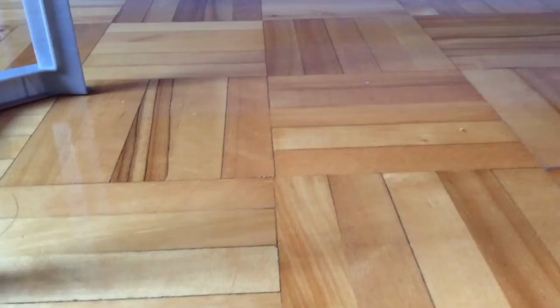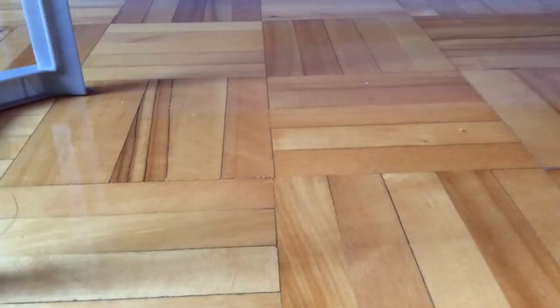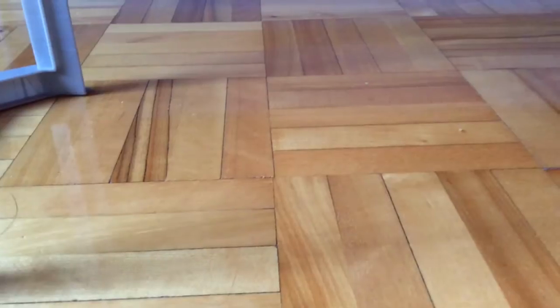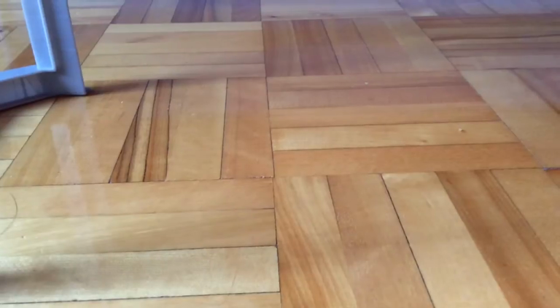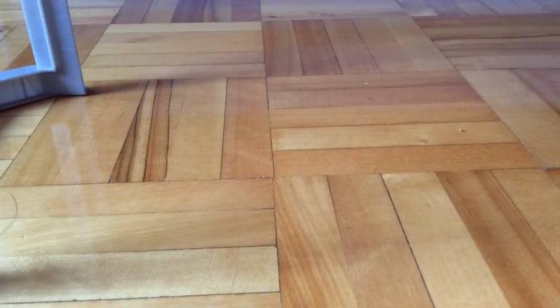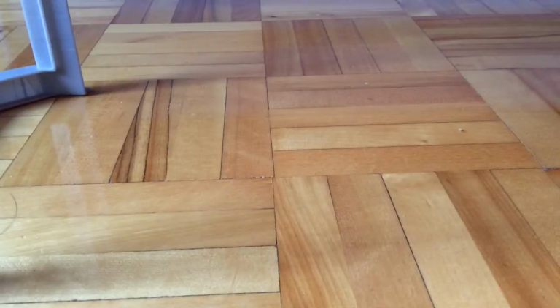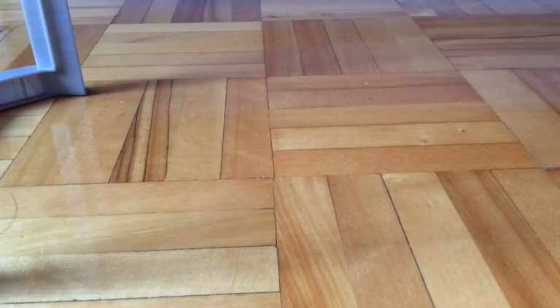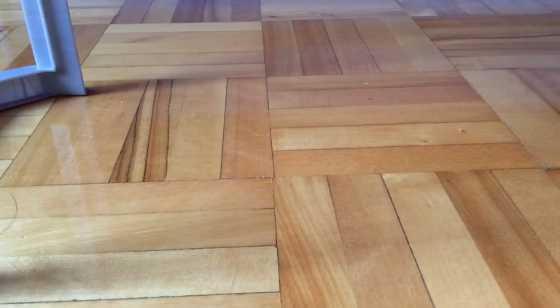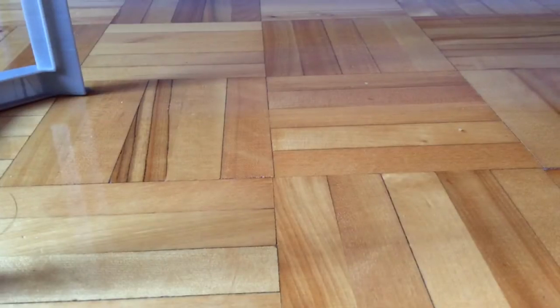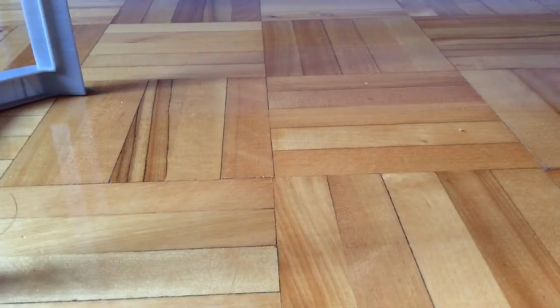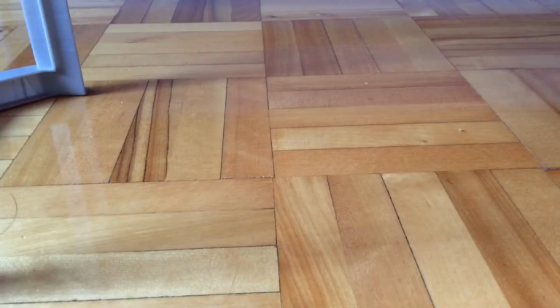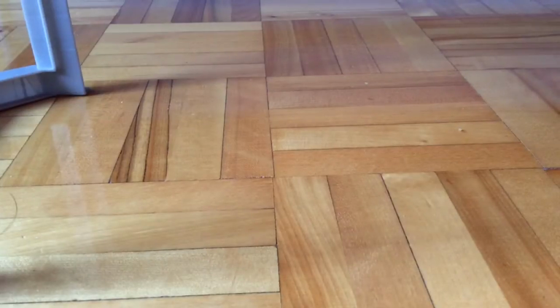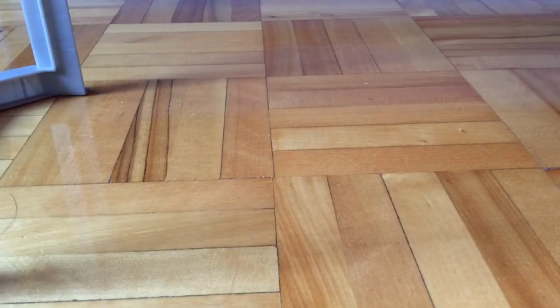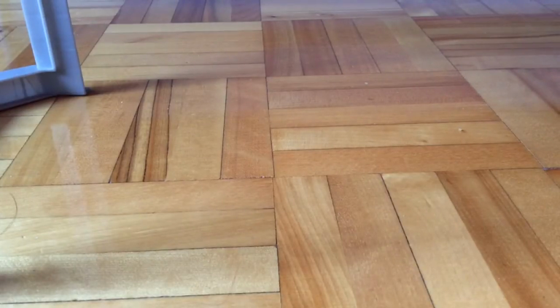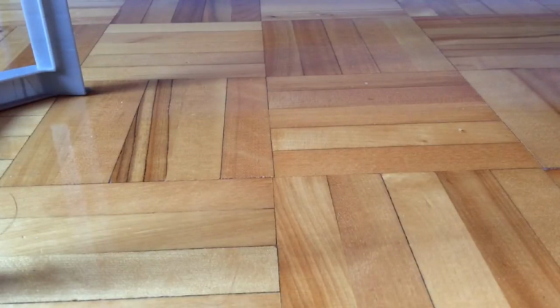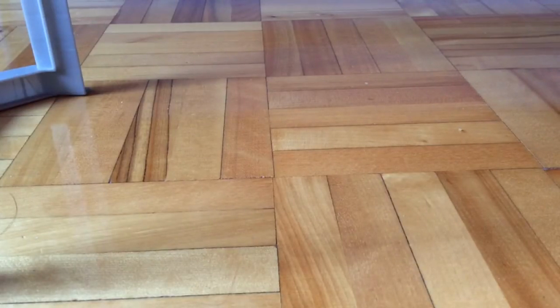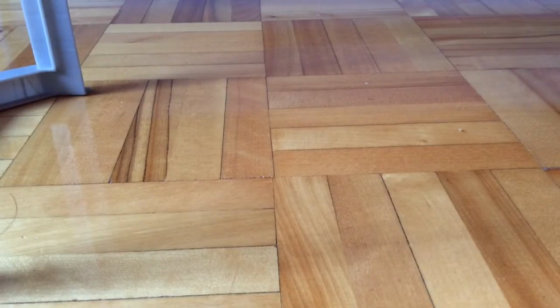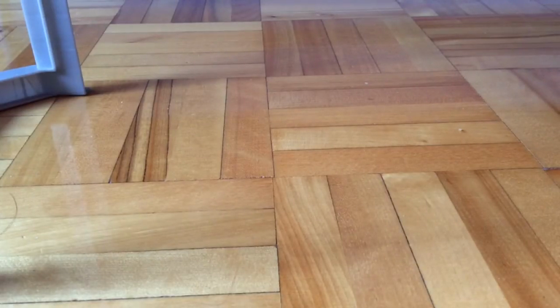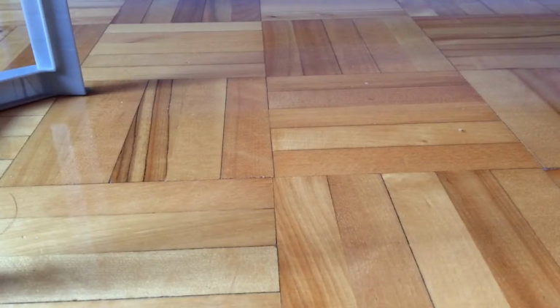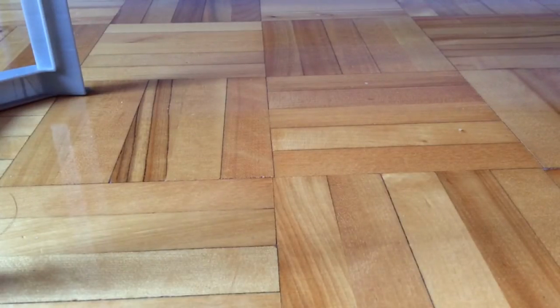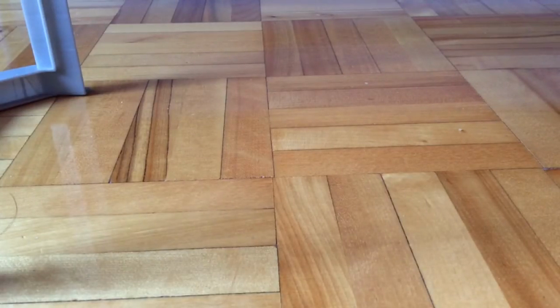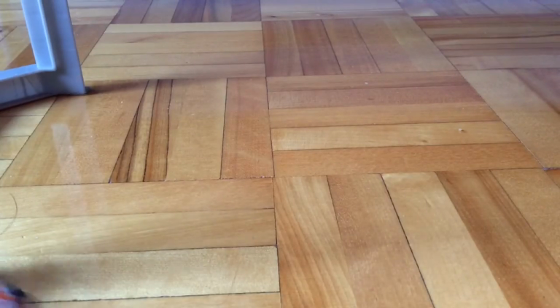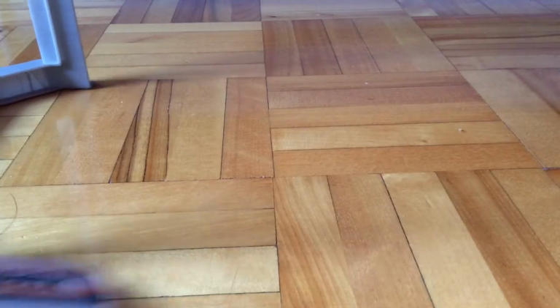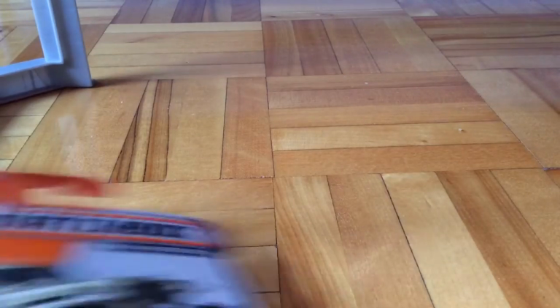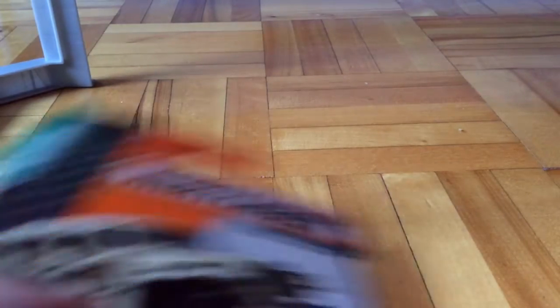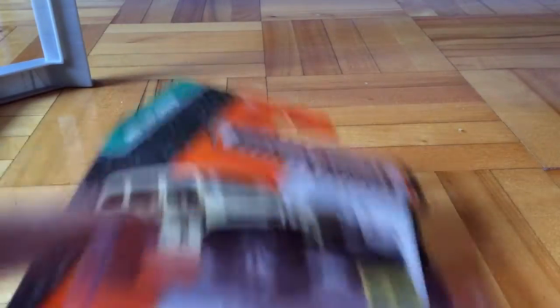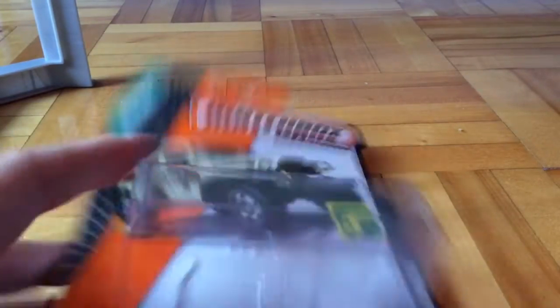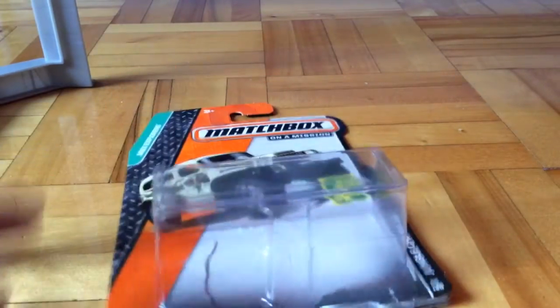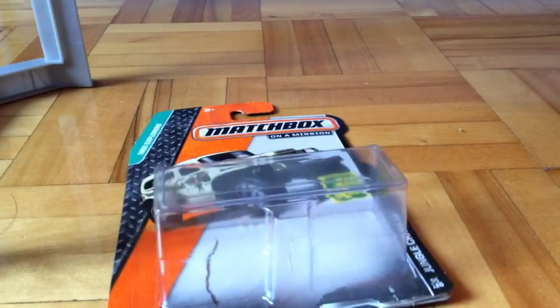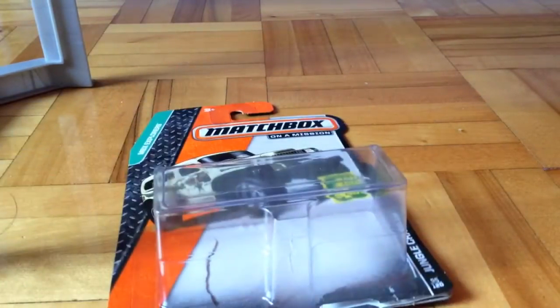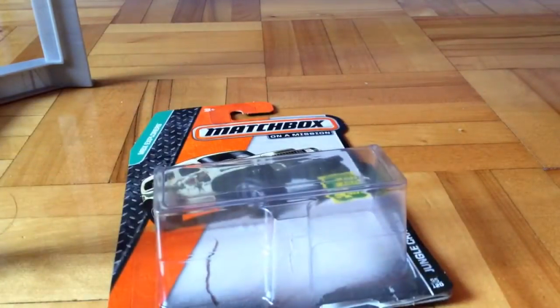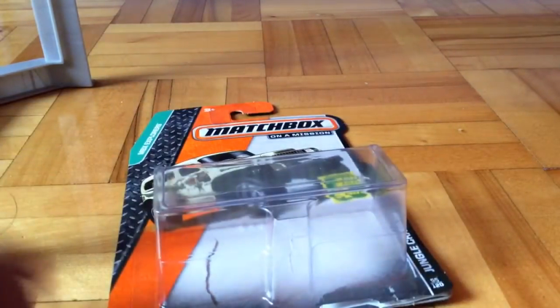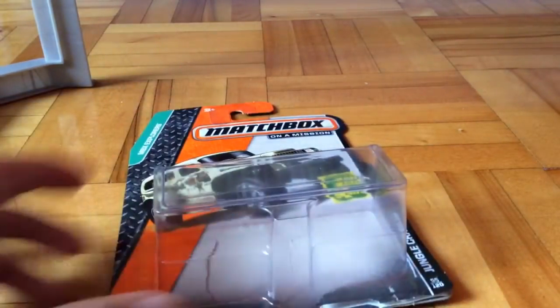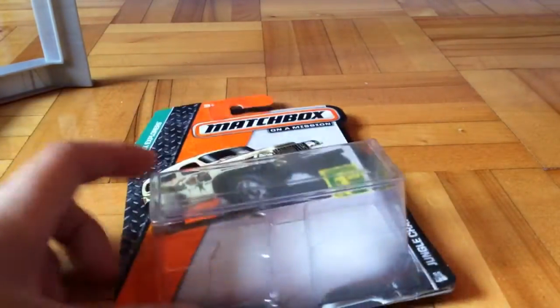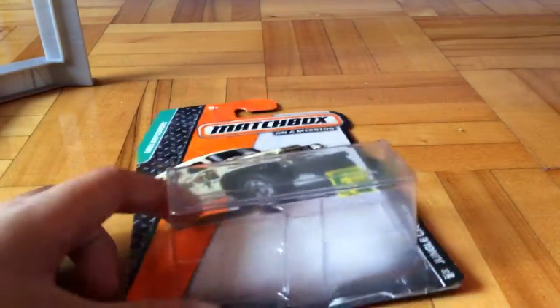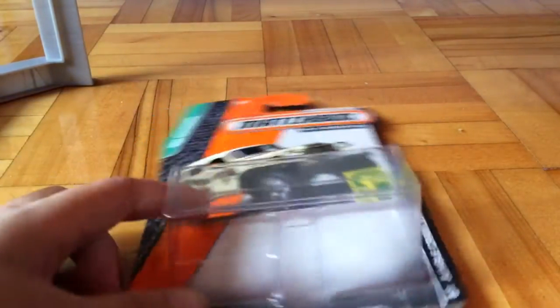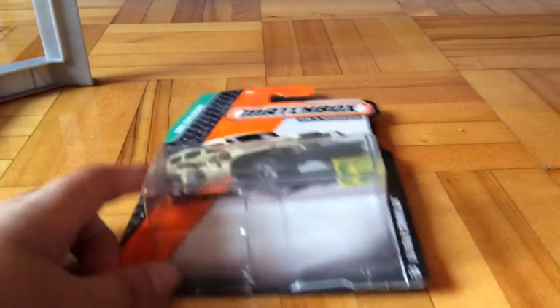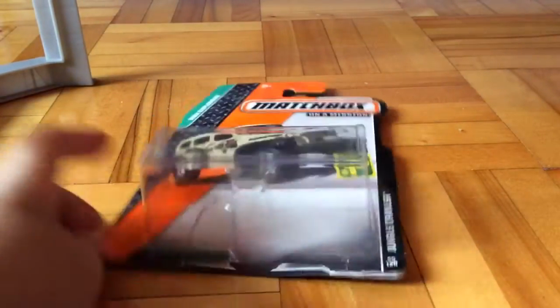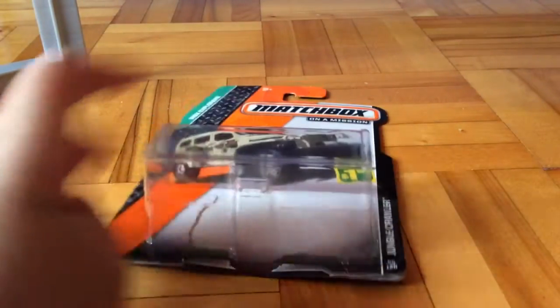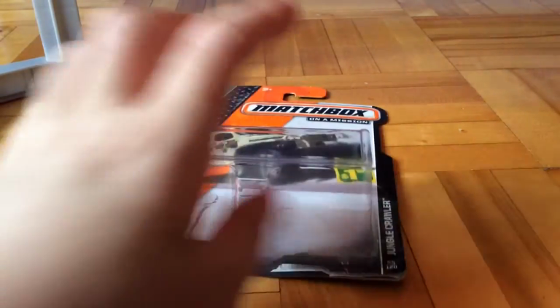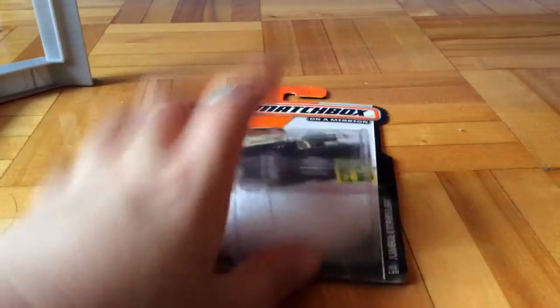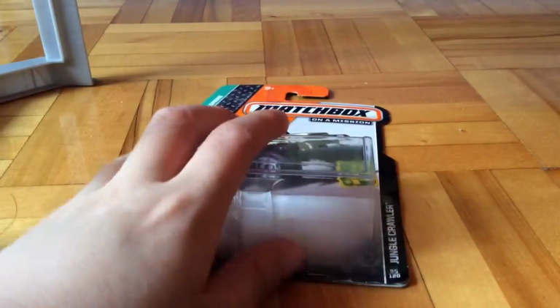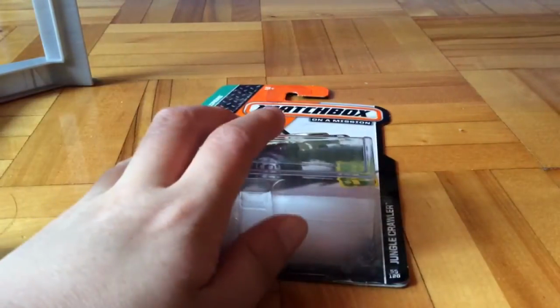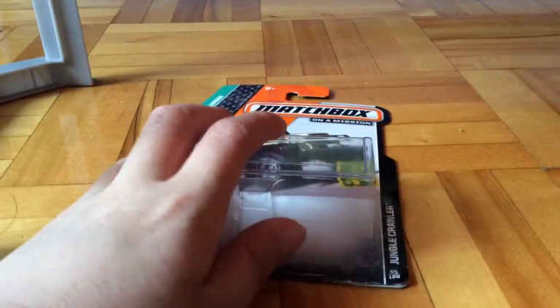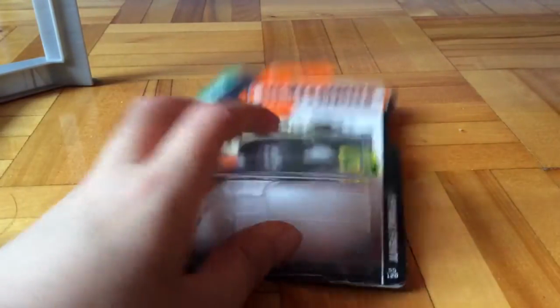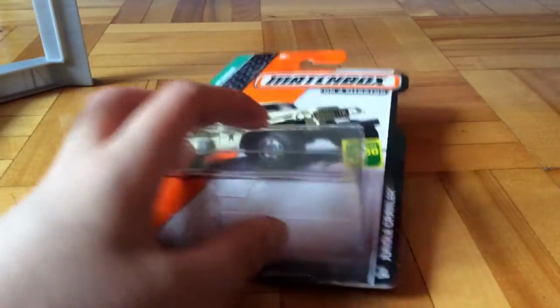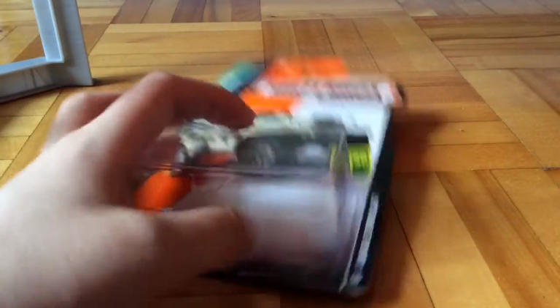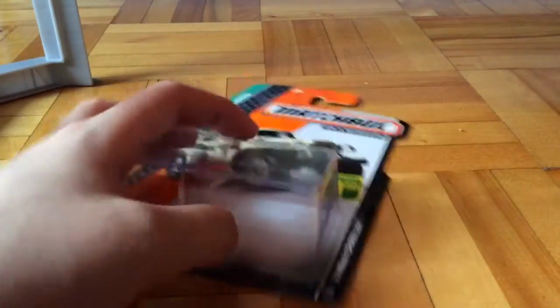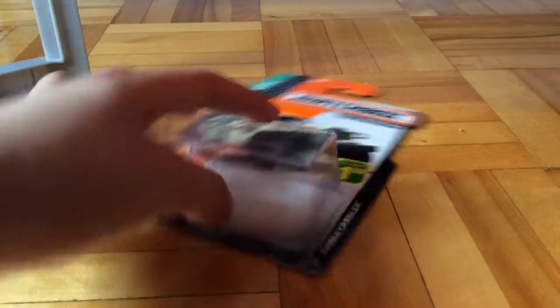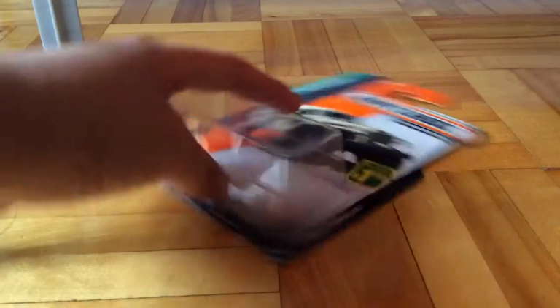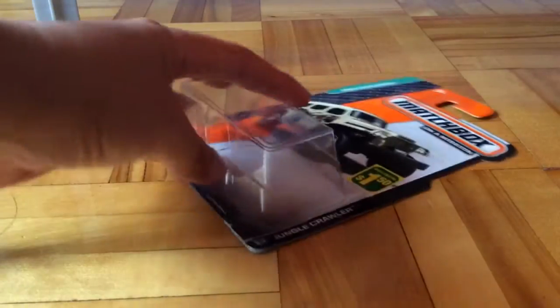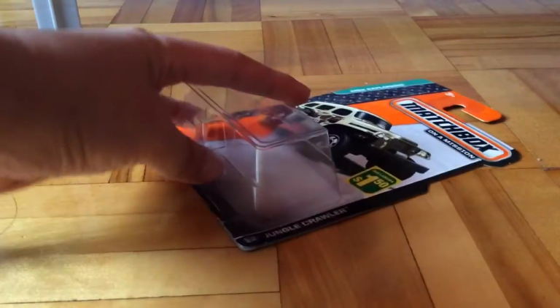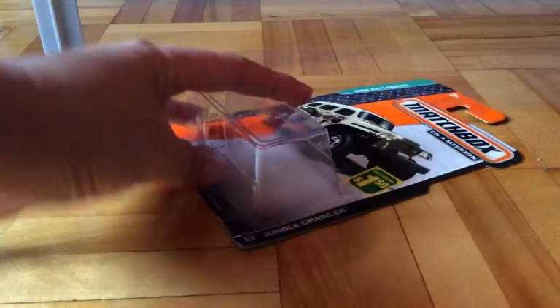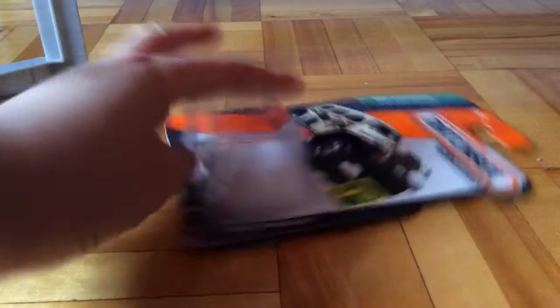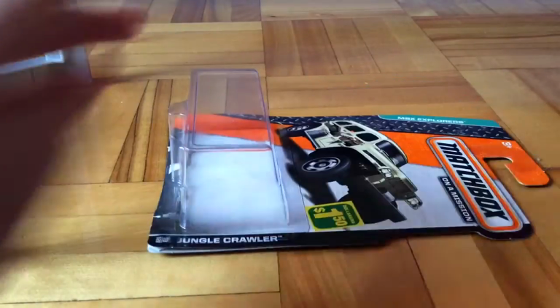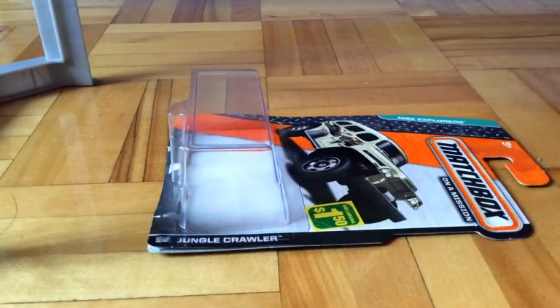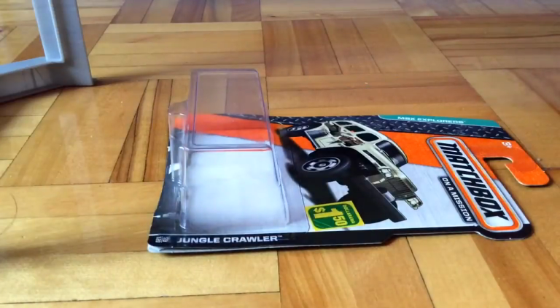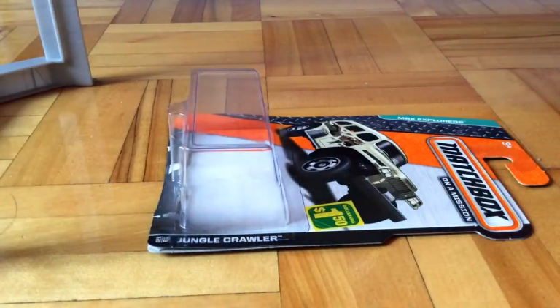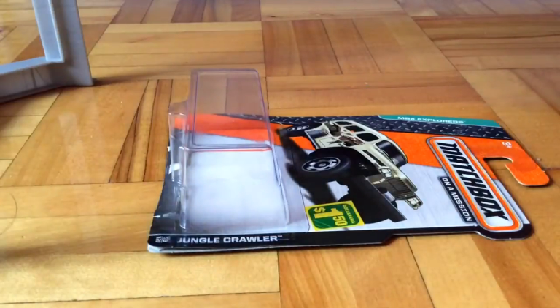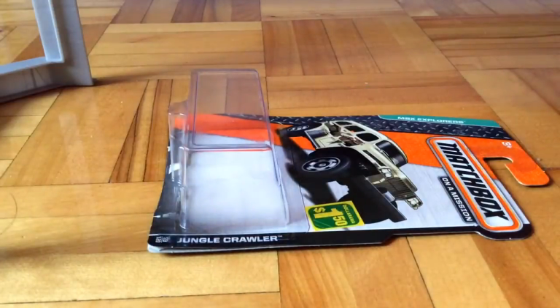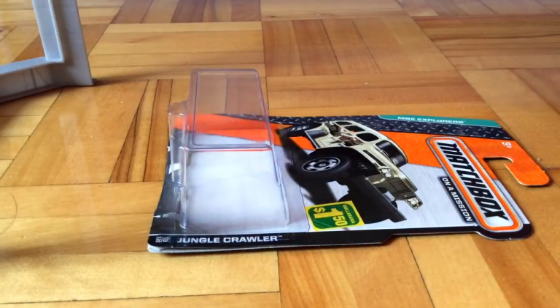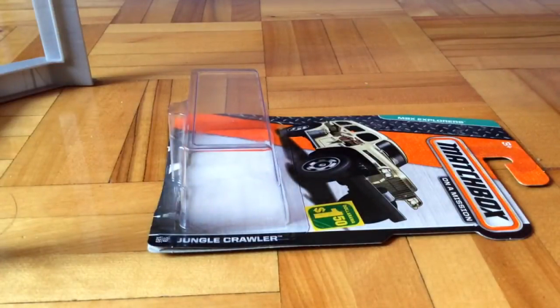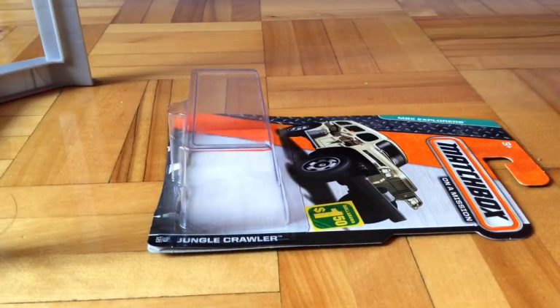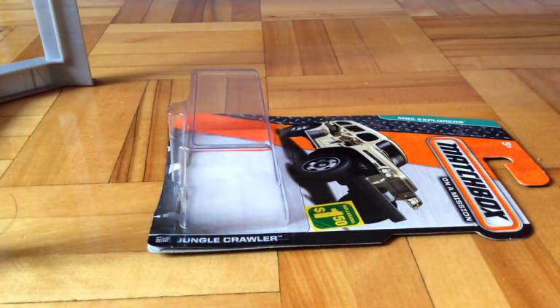Hello guys, this is Puppetfish51 here. Today I'm going to review this Matchbox Jungle Crawler.